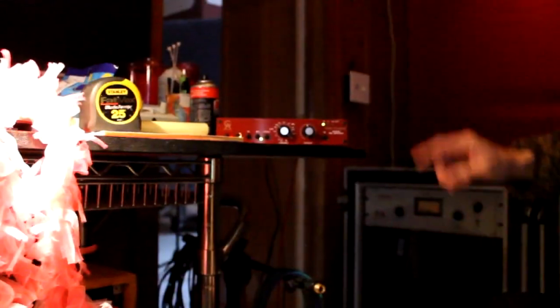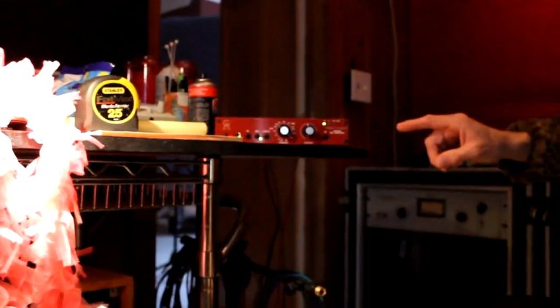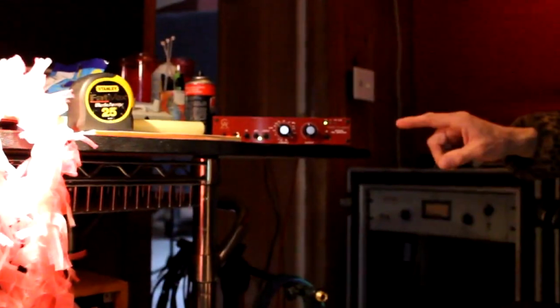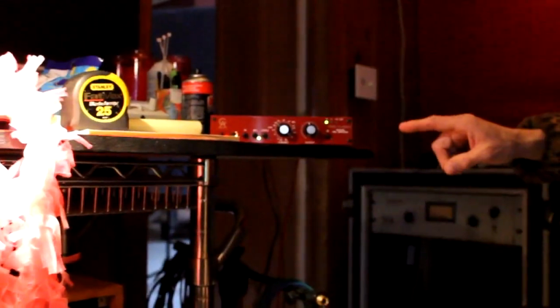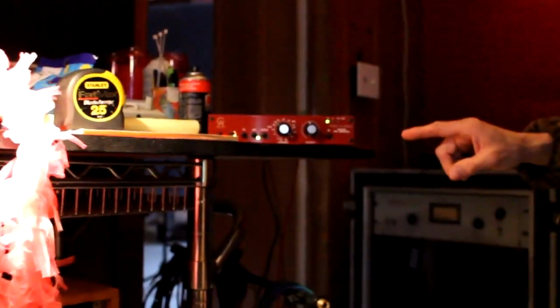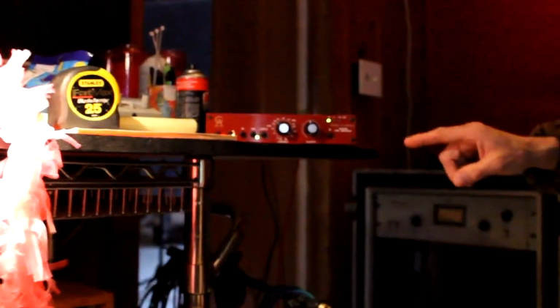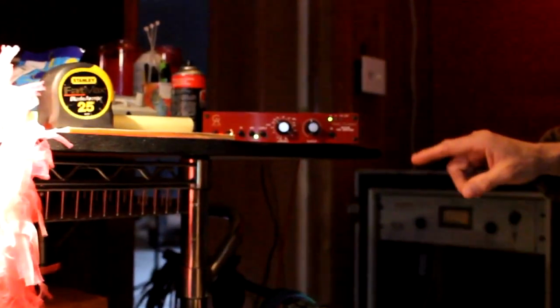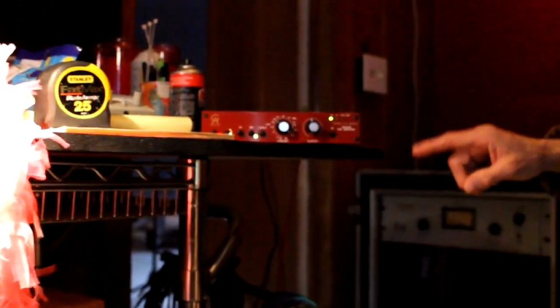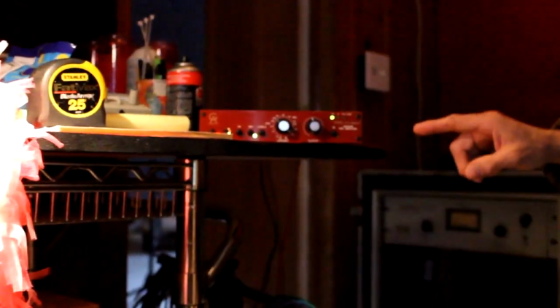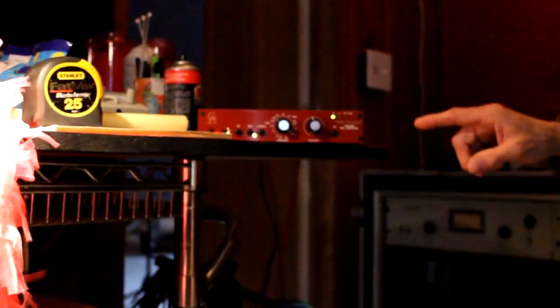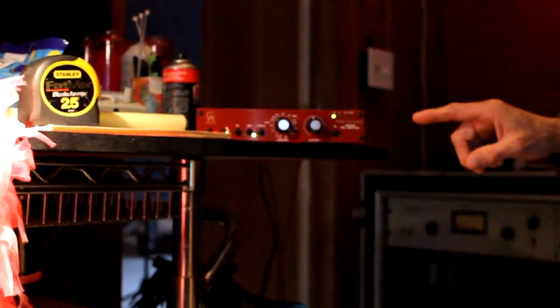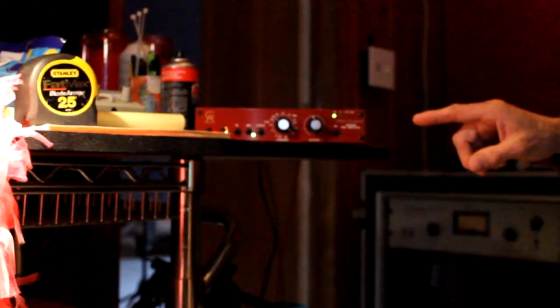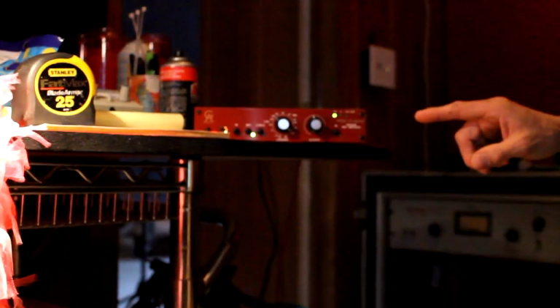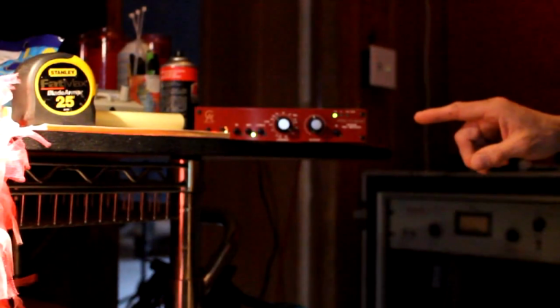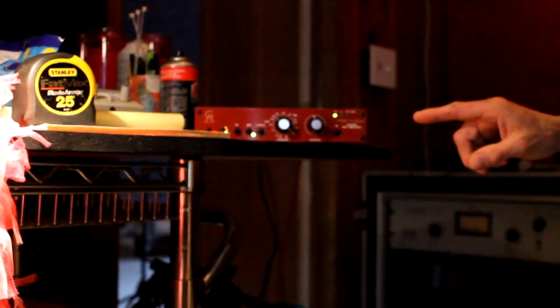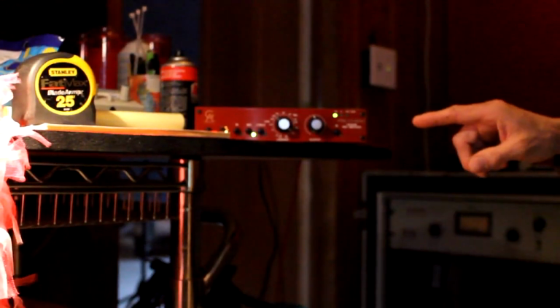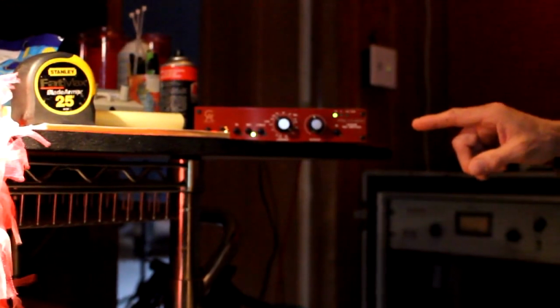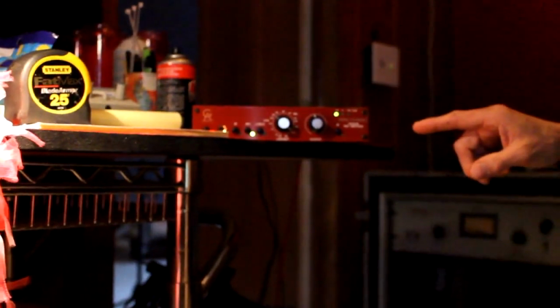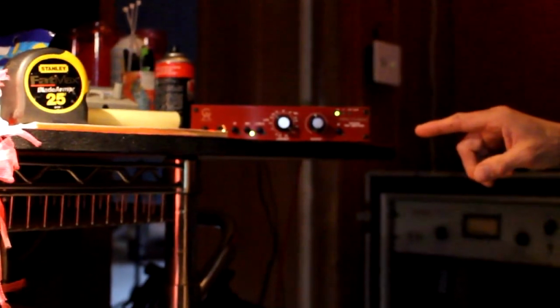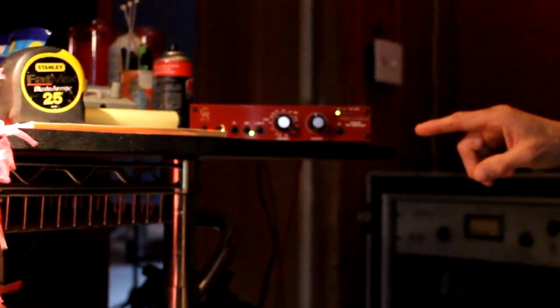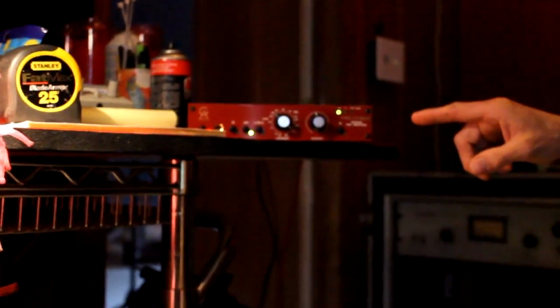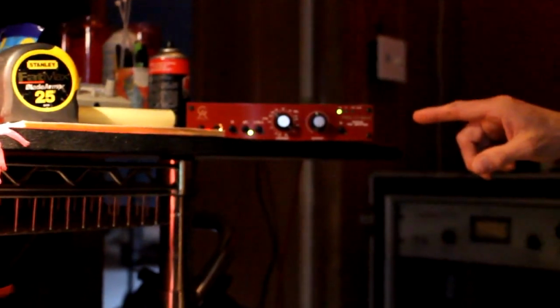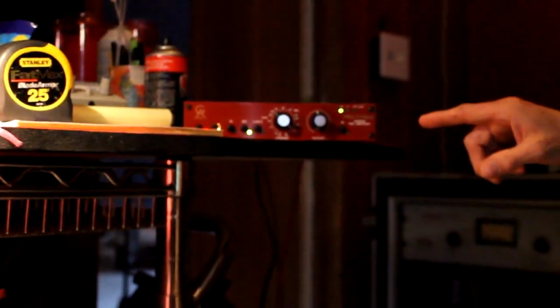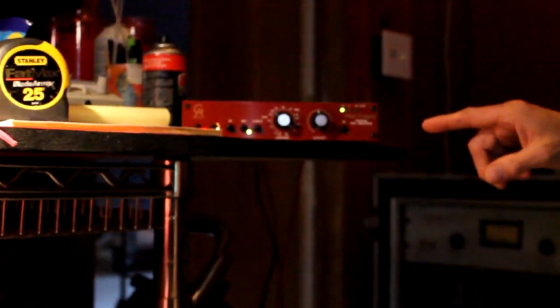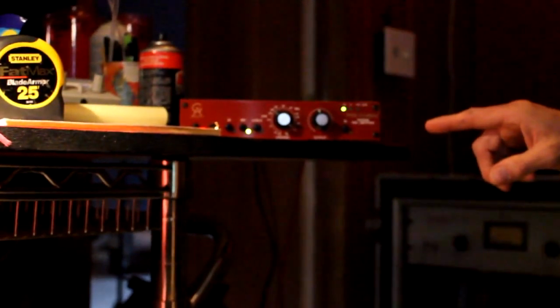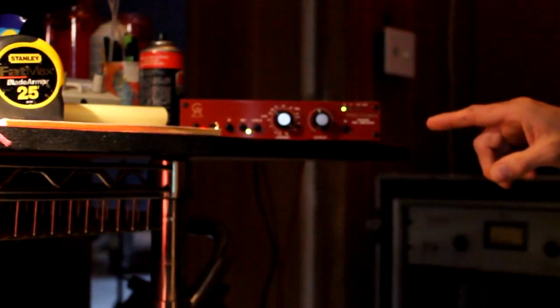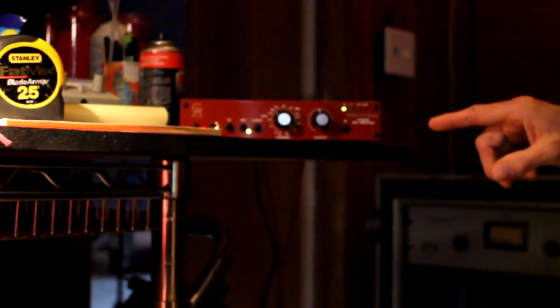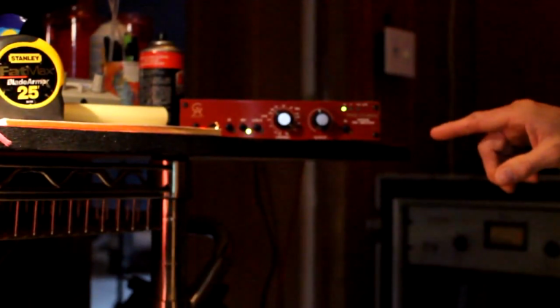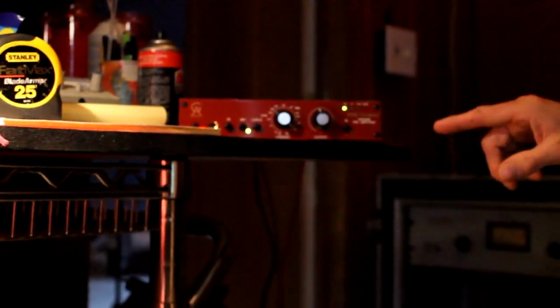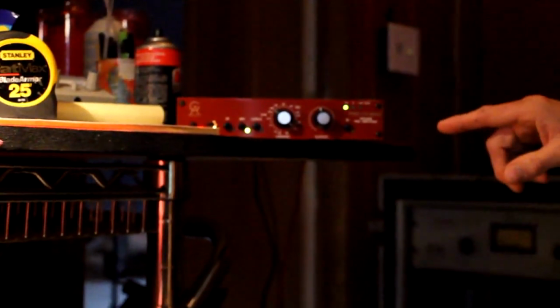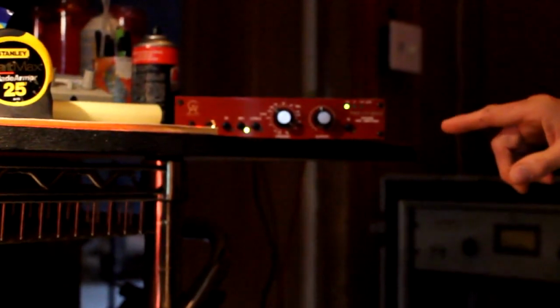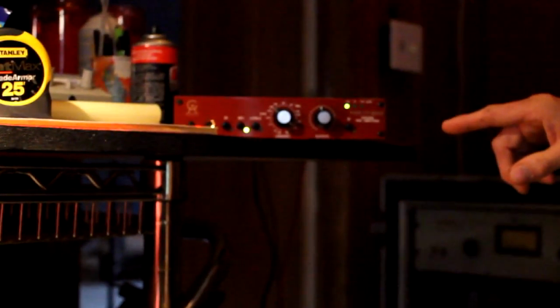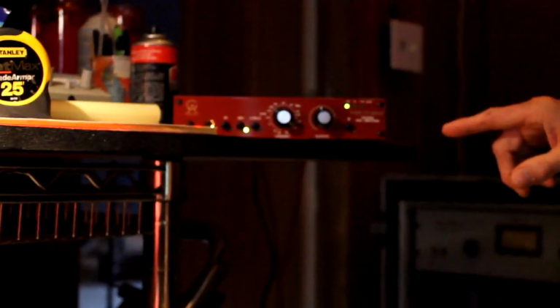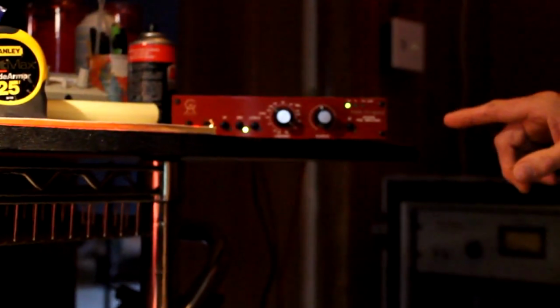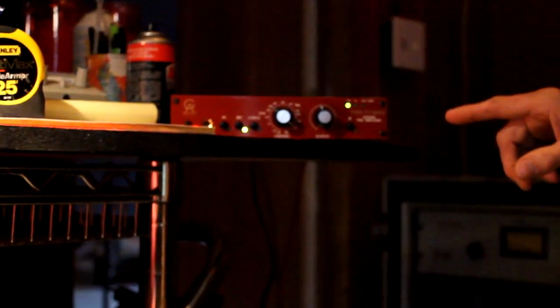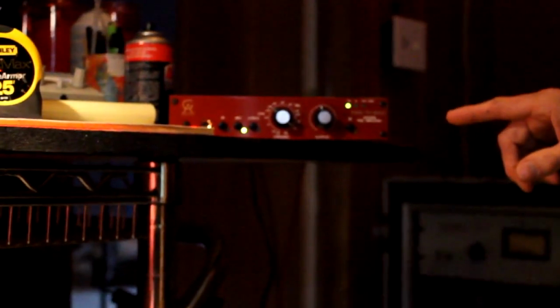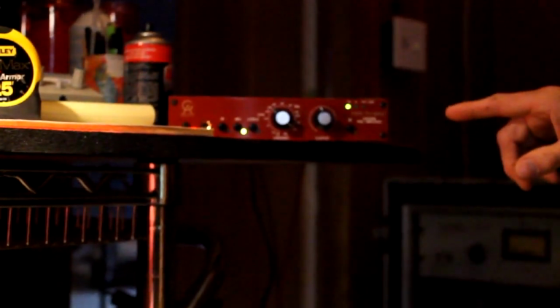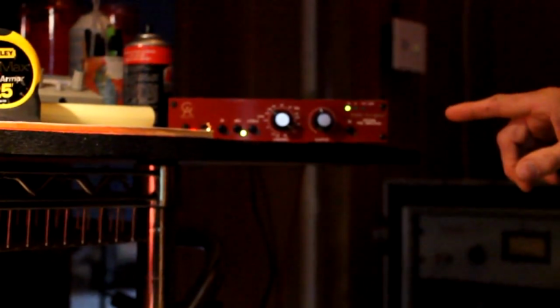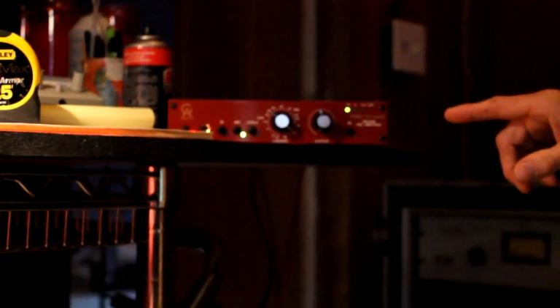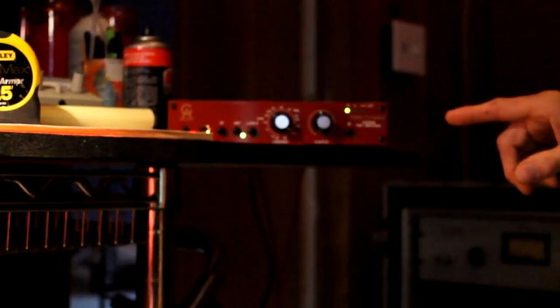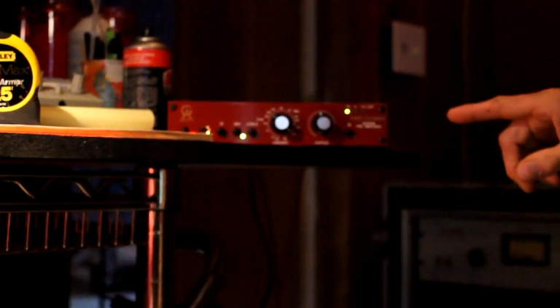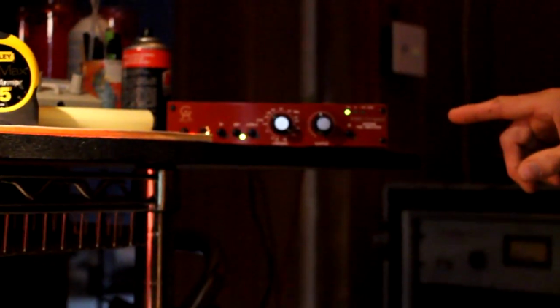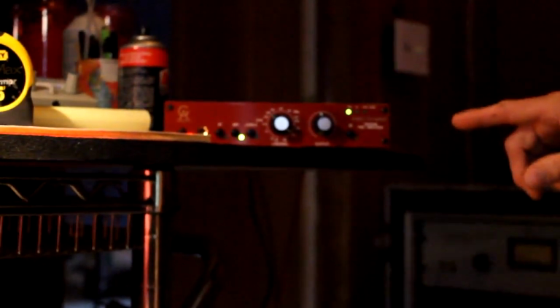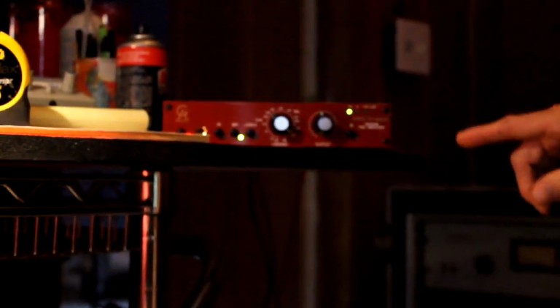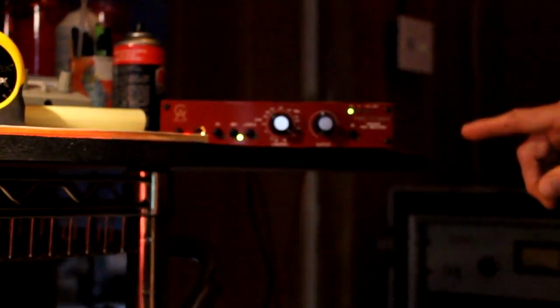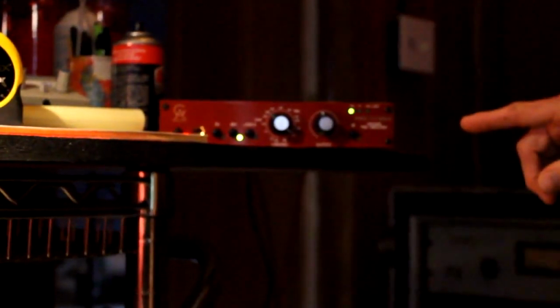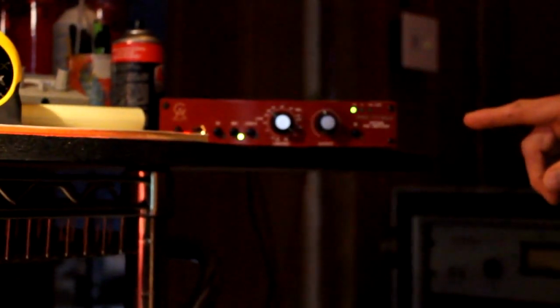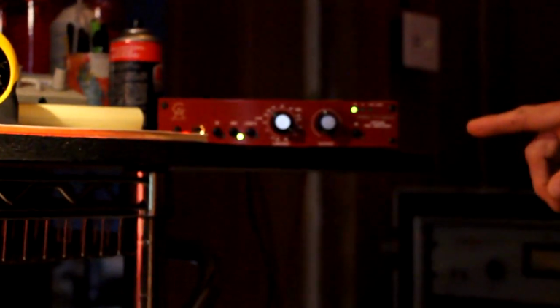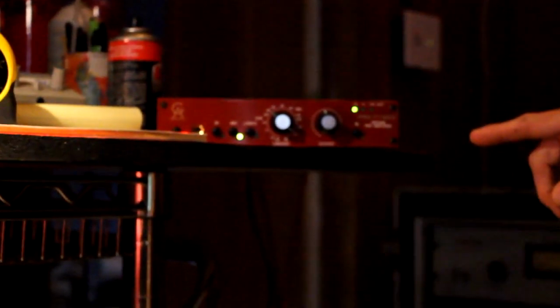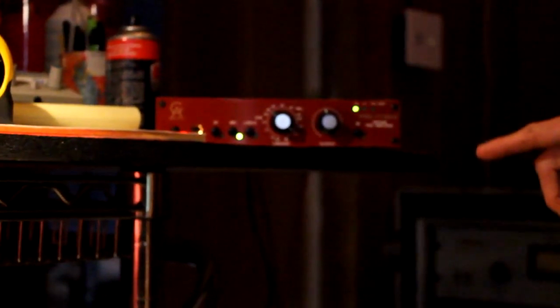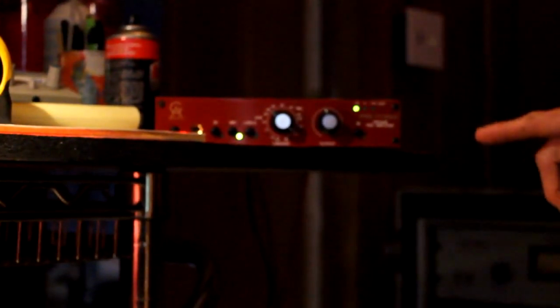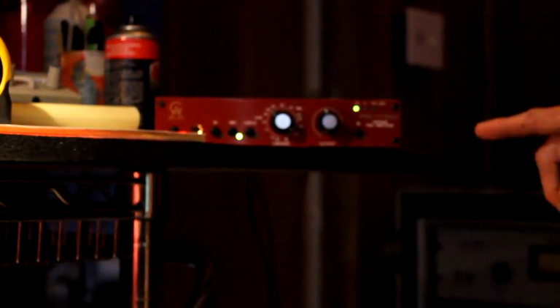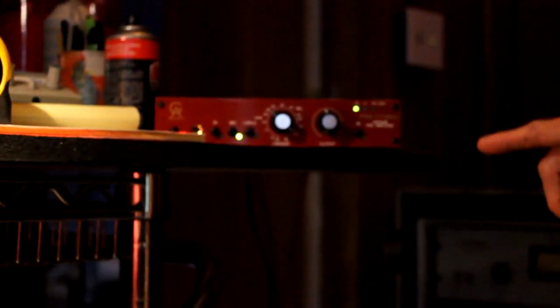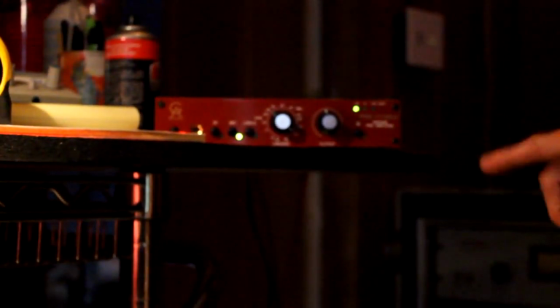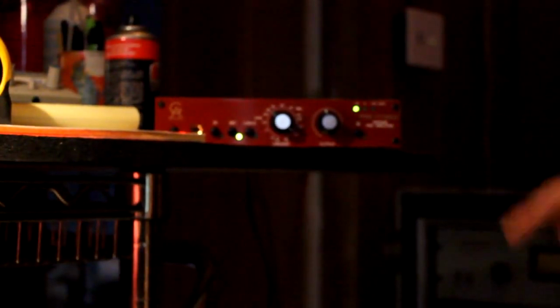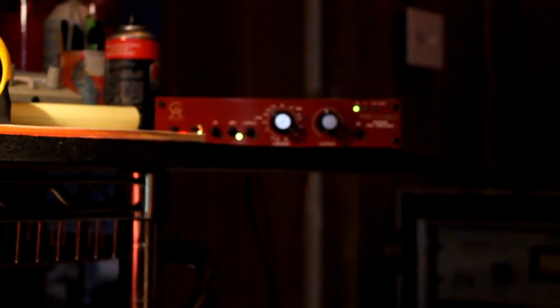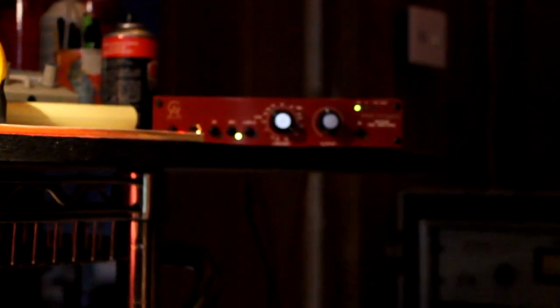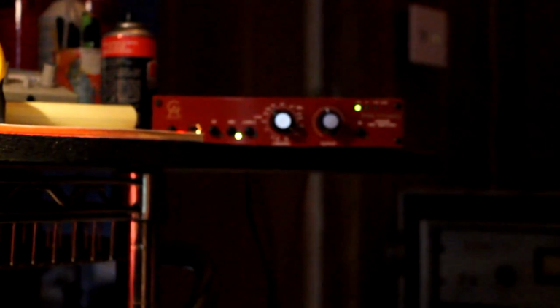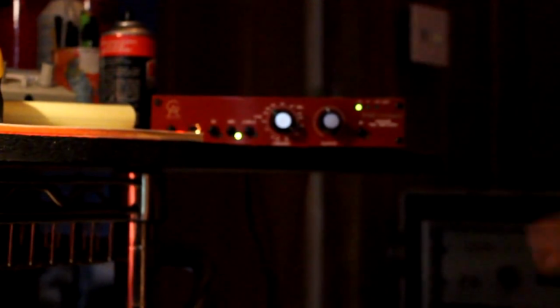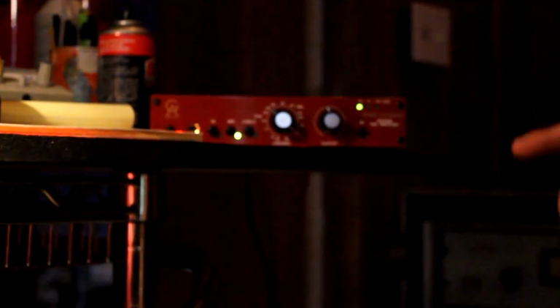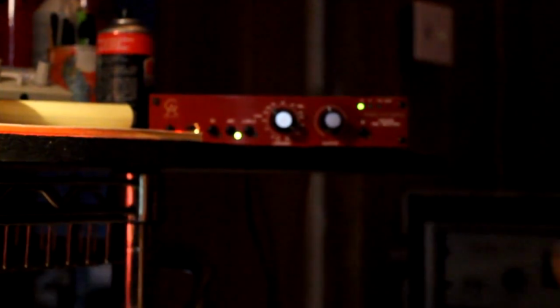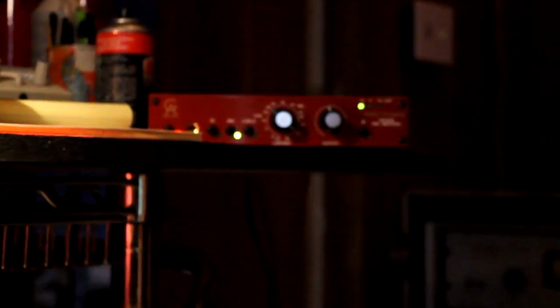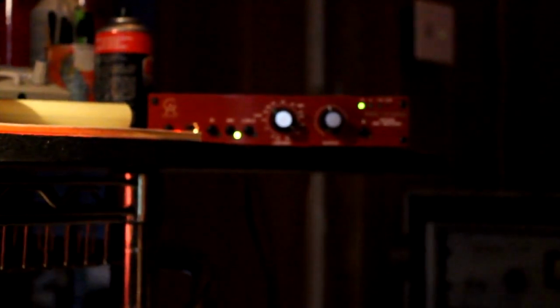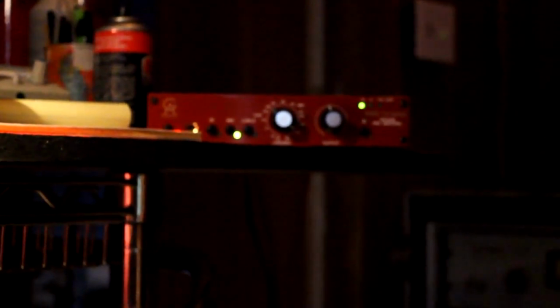We've got a new pre here — this is the Pre-73. It wants to be a 1073. It's not bad sounding, pretty big, pretty open. We're going to go with it.